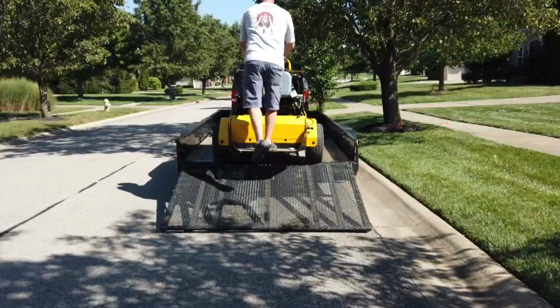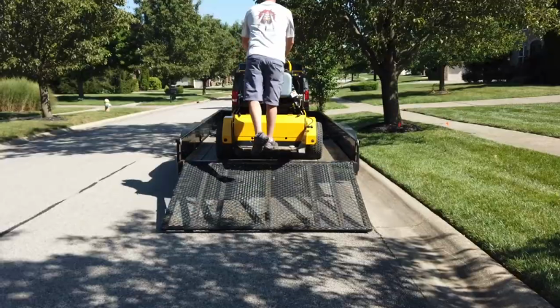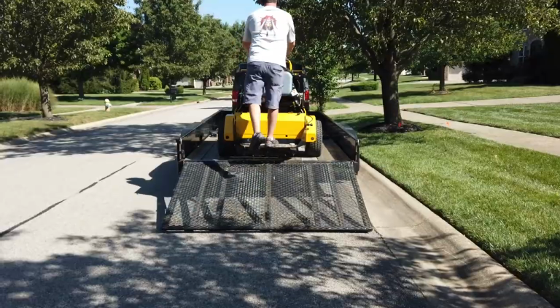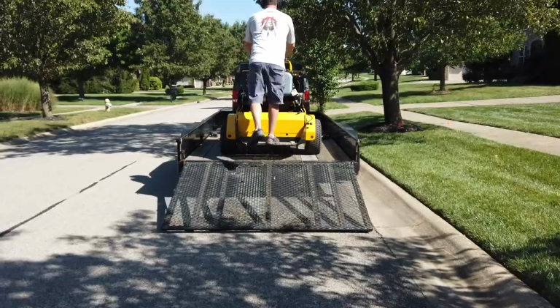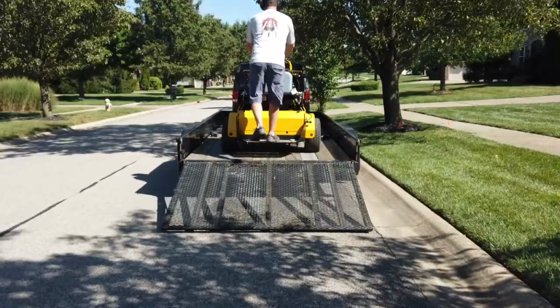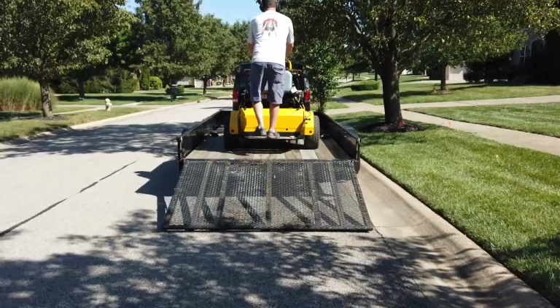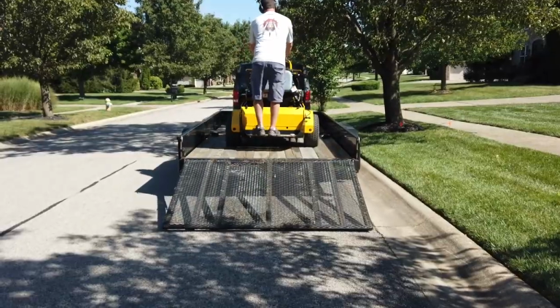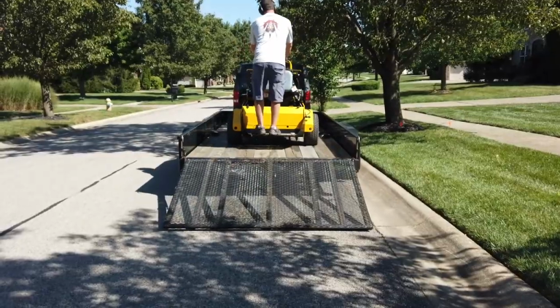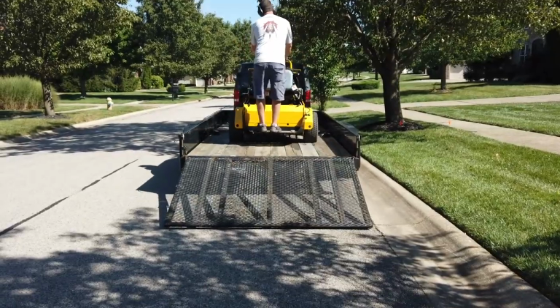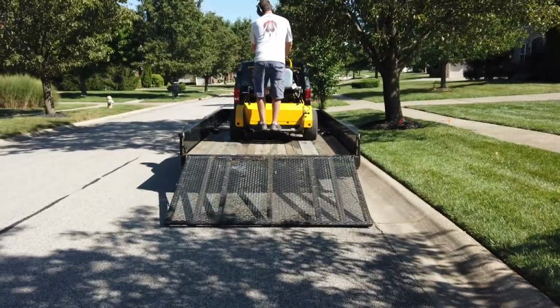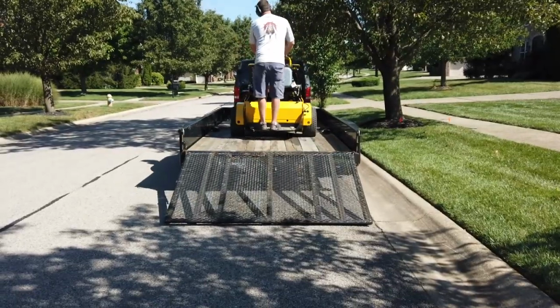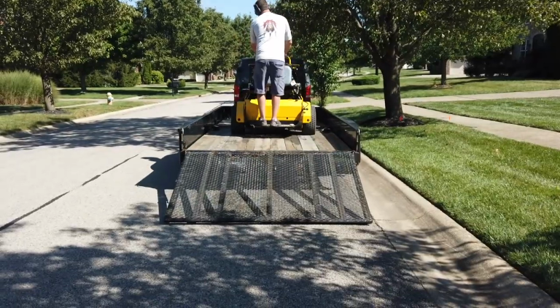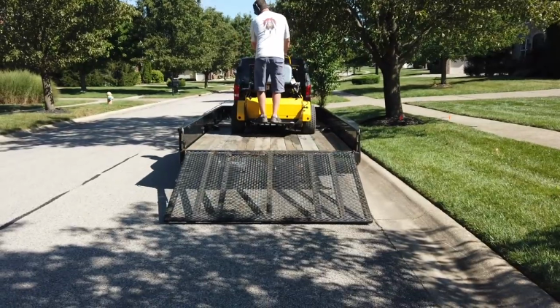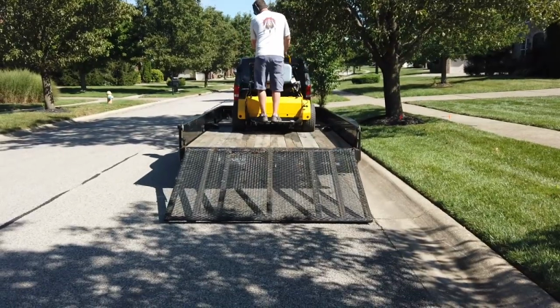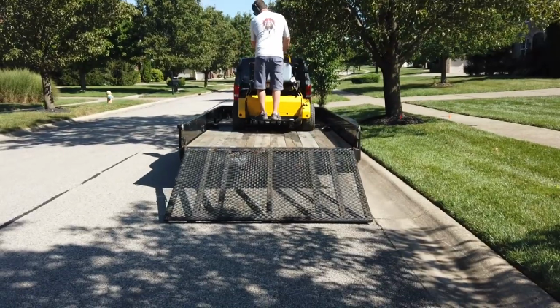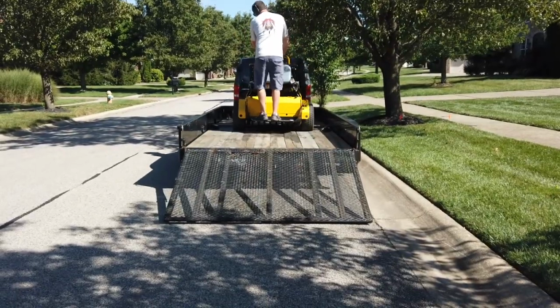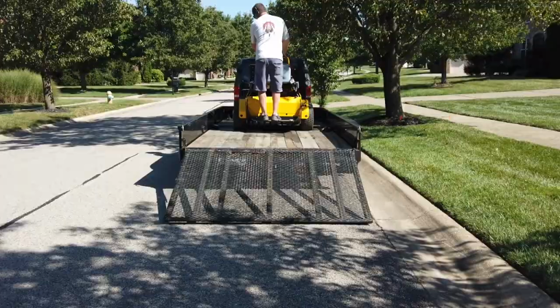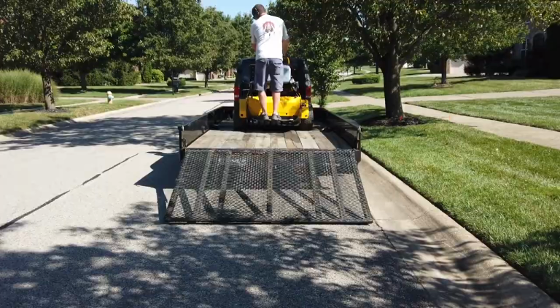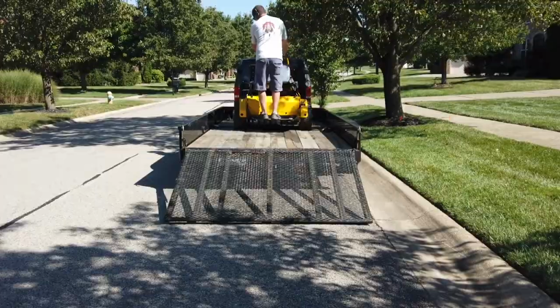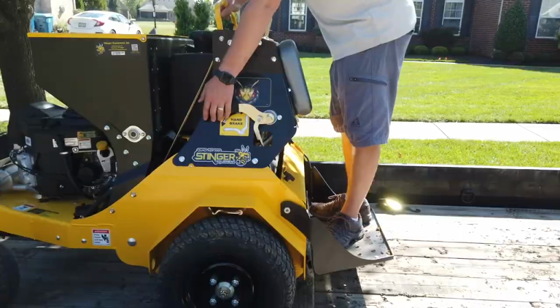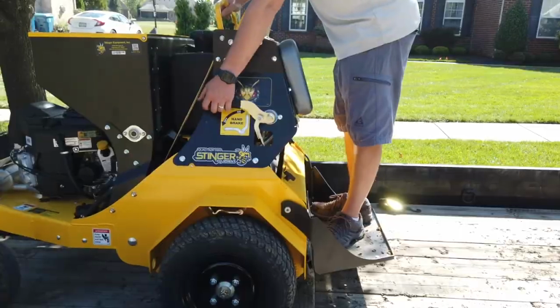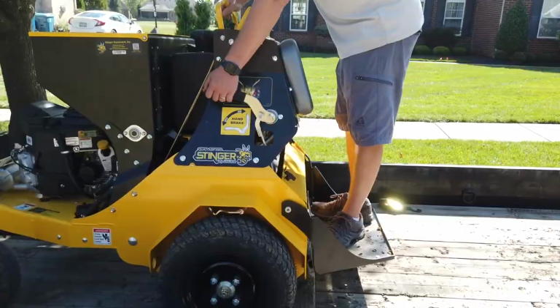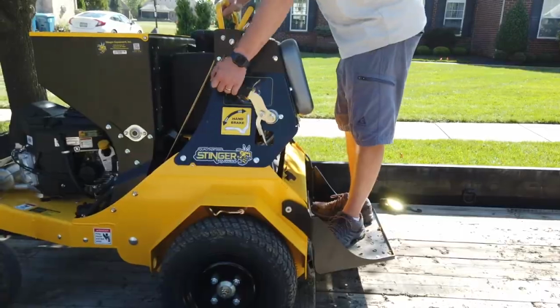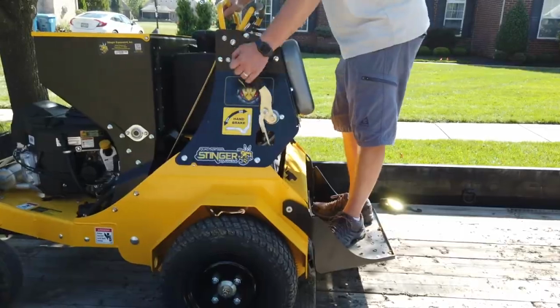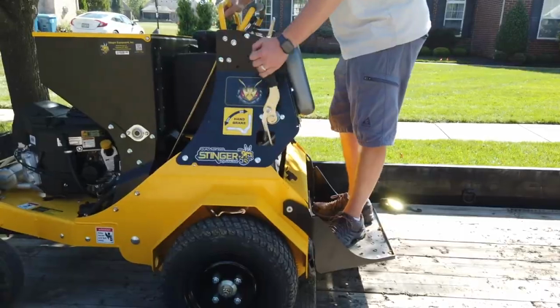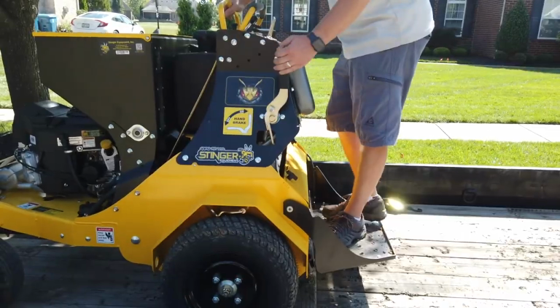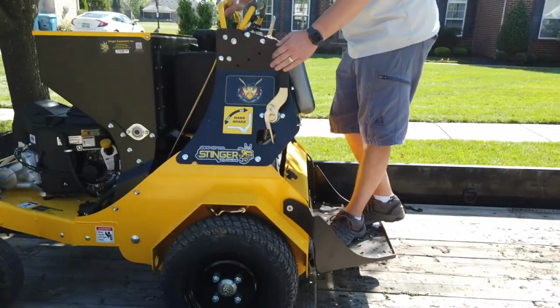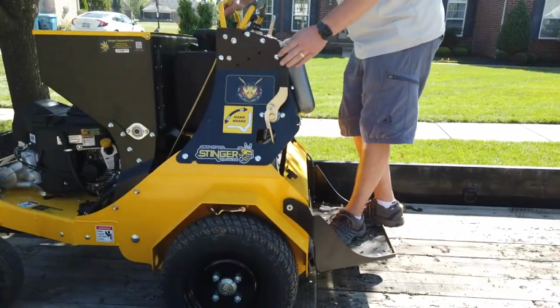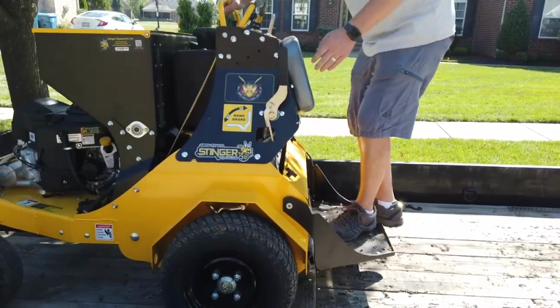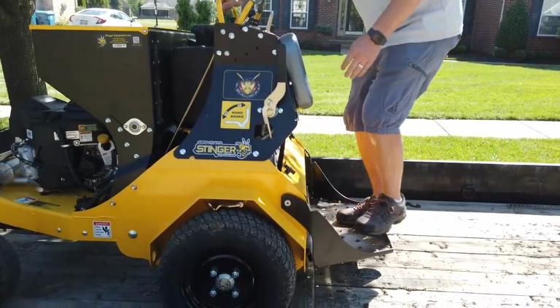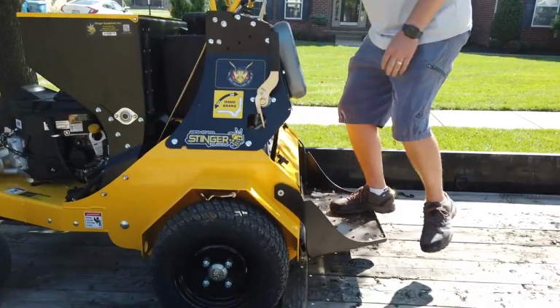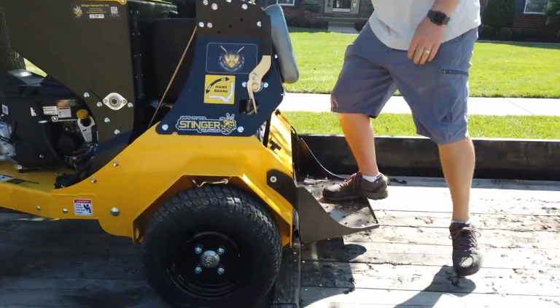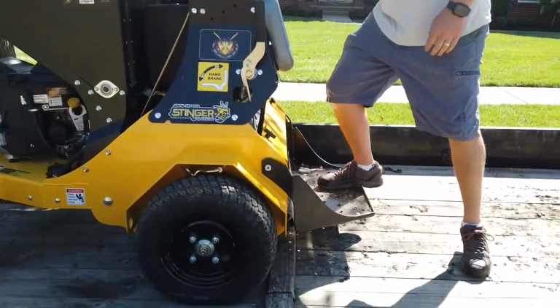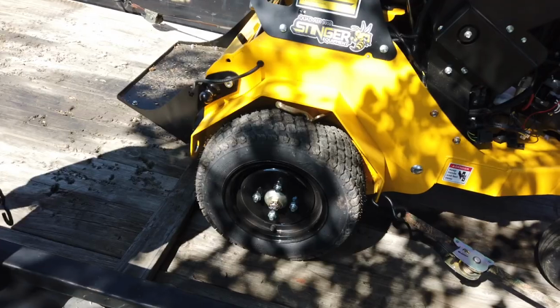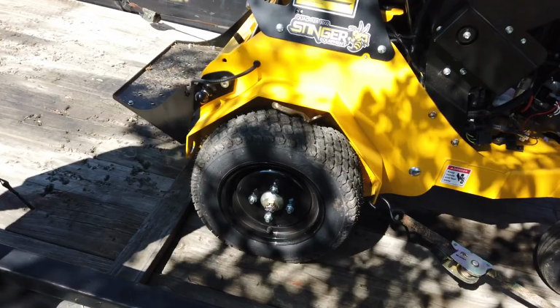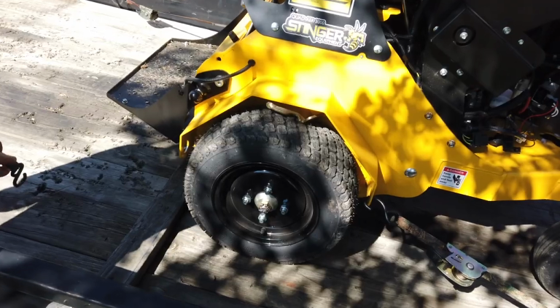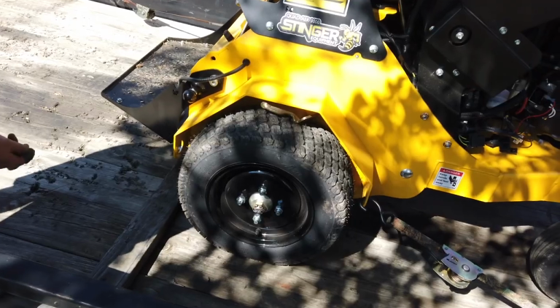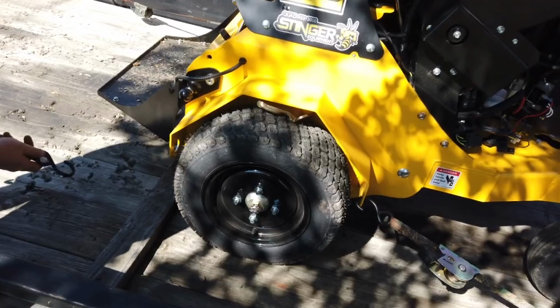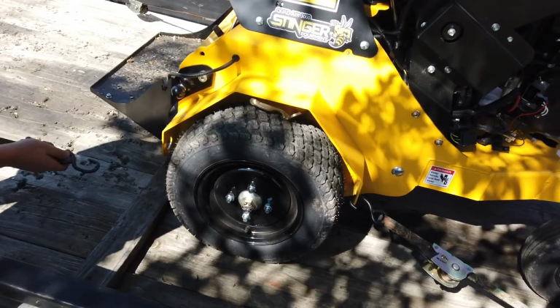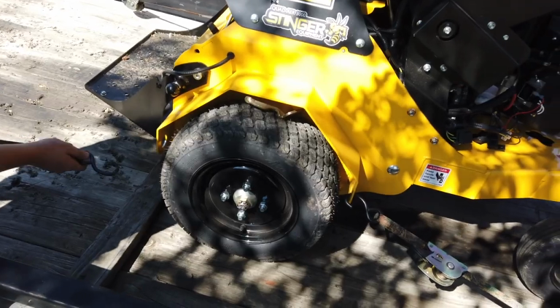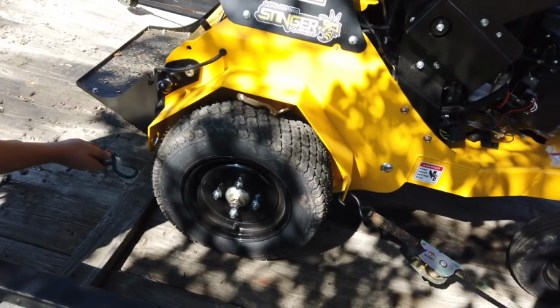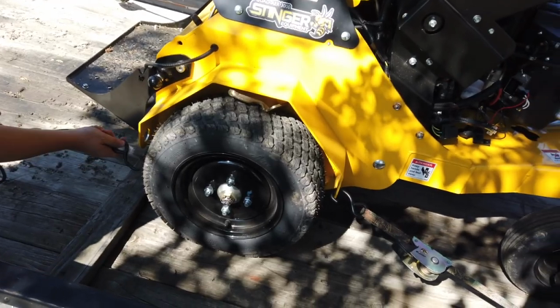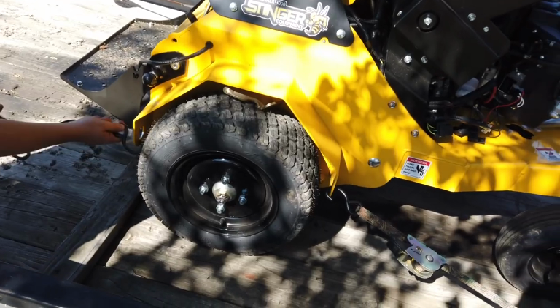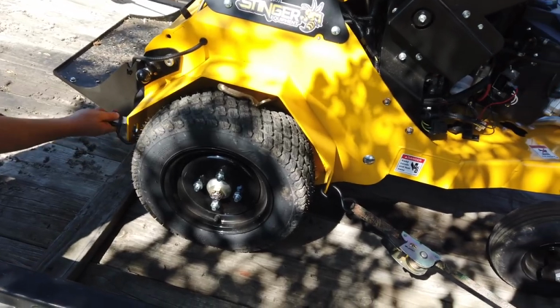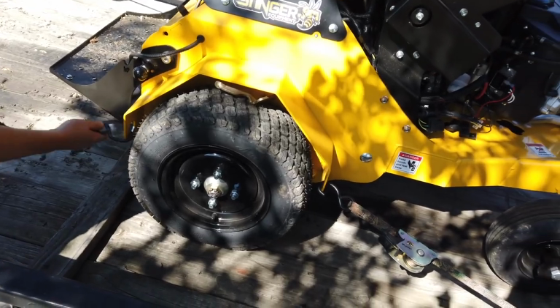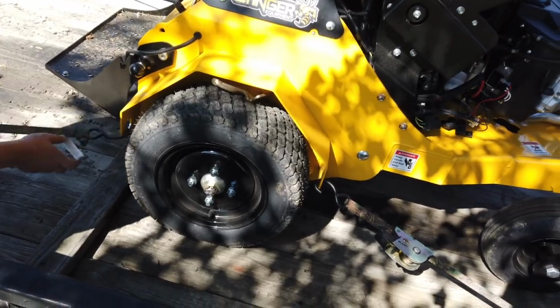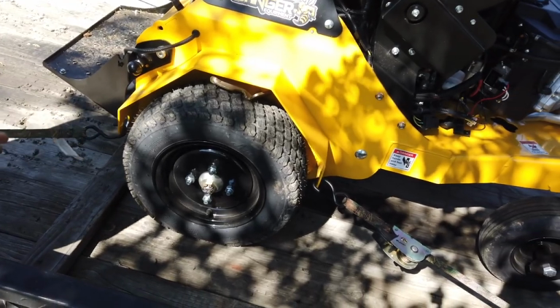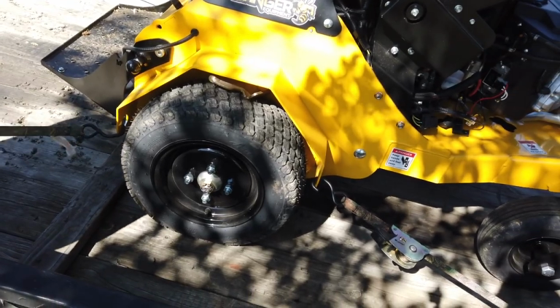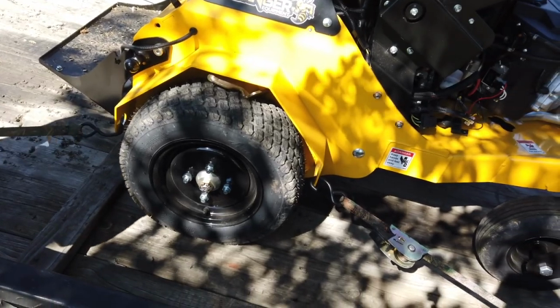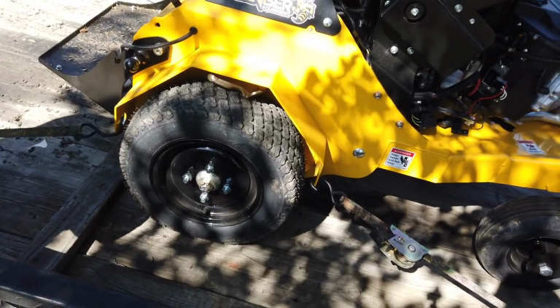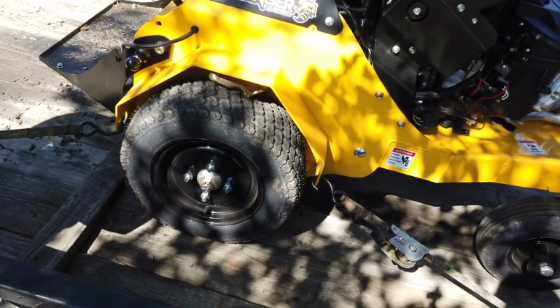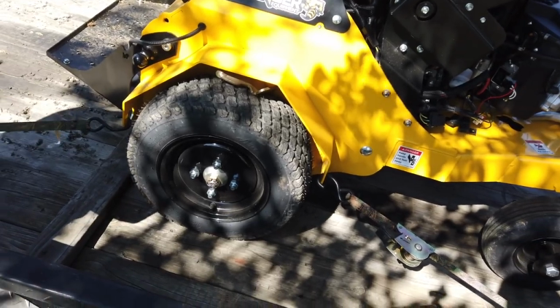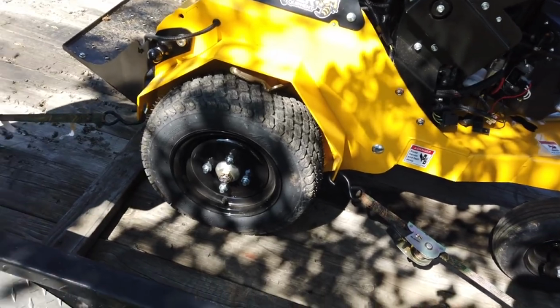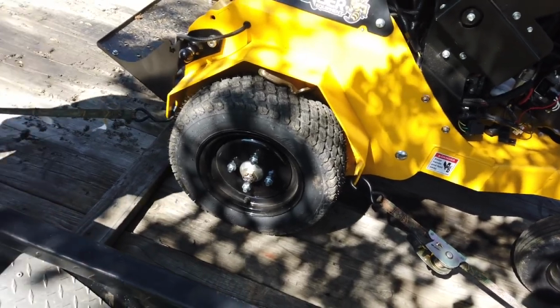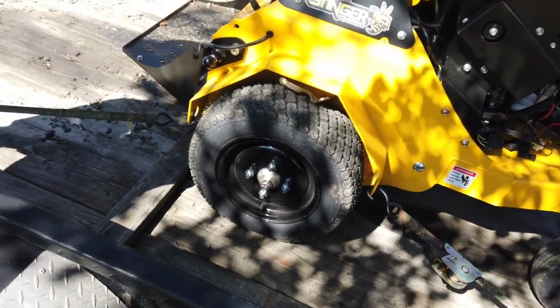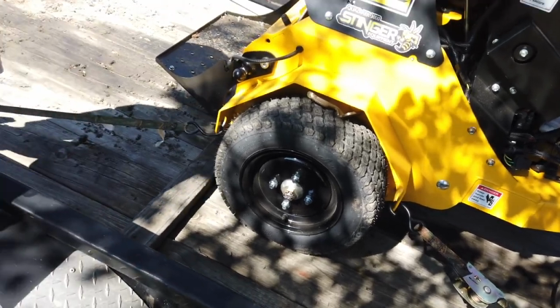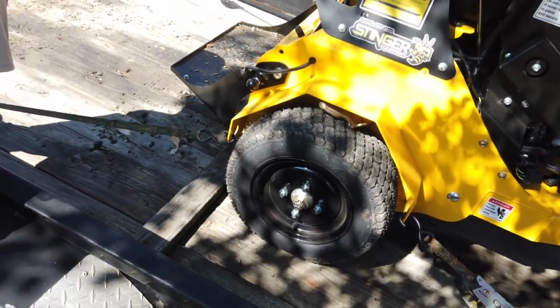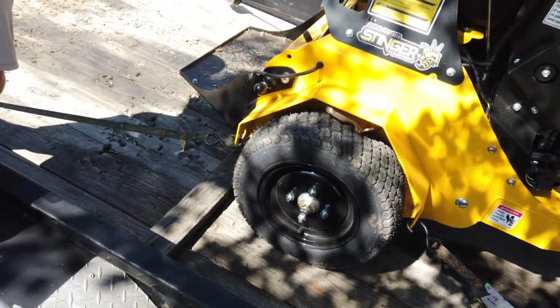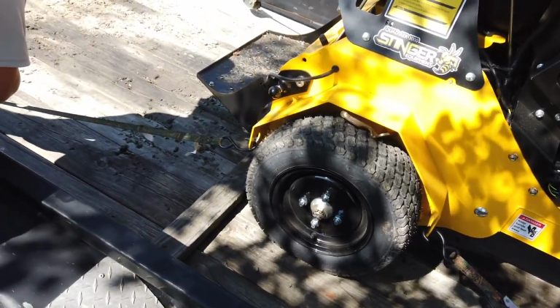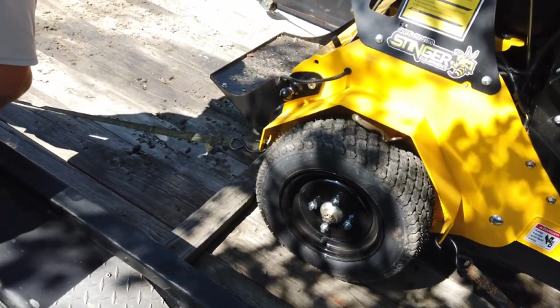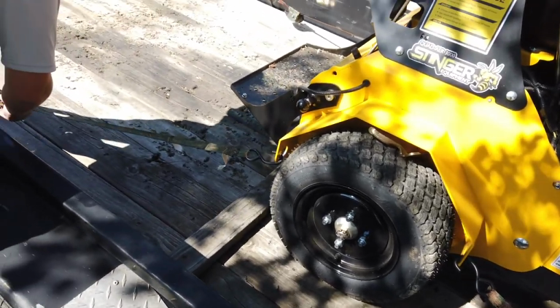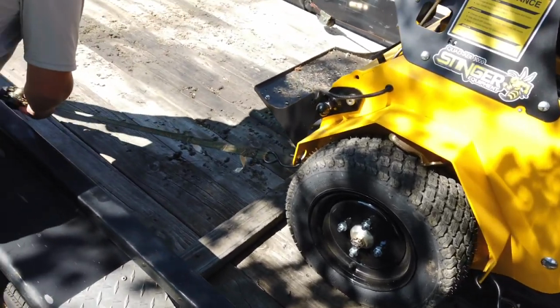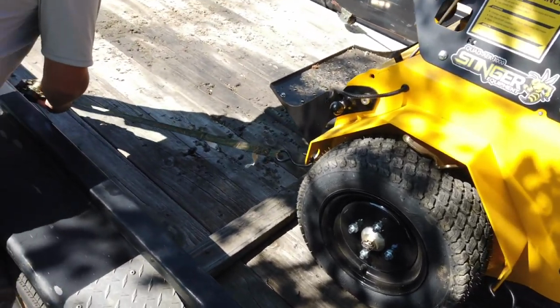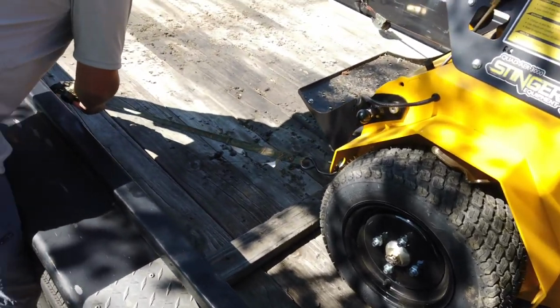When securing the equipment on the trailer, always set the parking brake and use a combination of the six tie-down points.